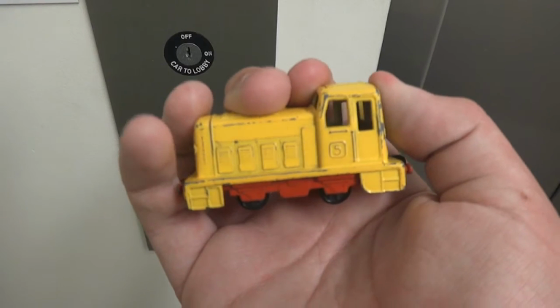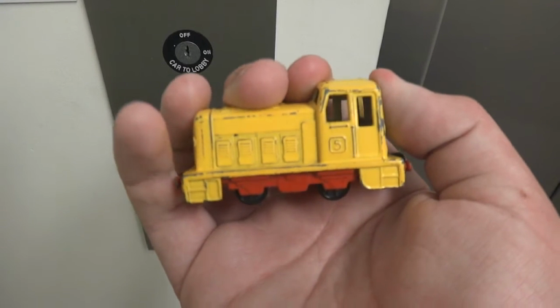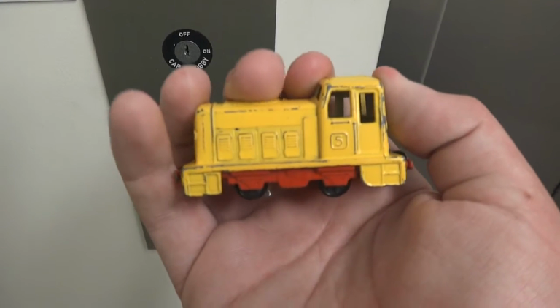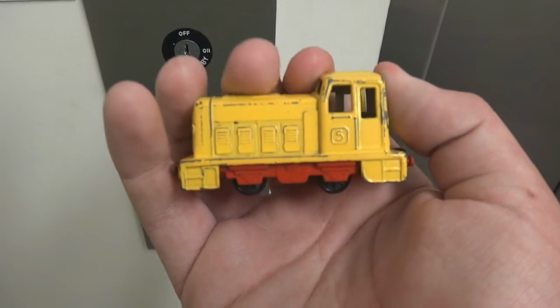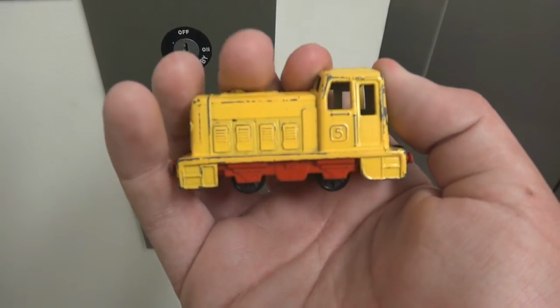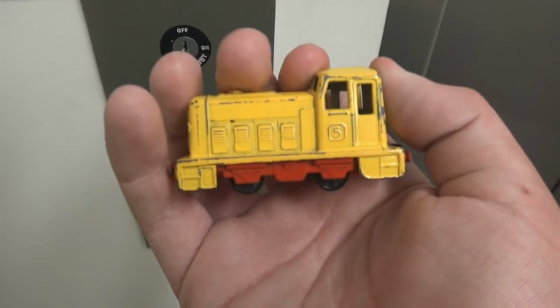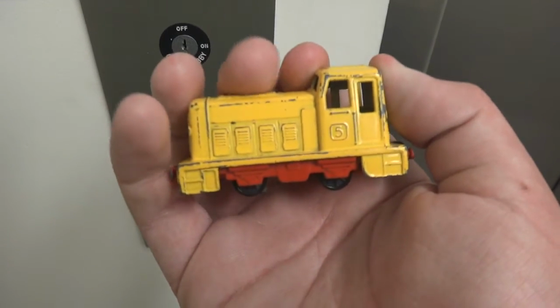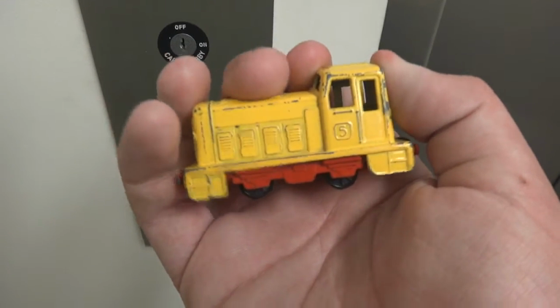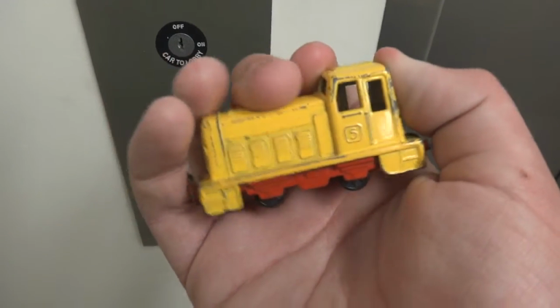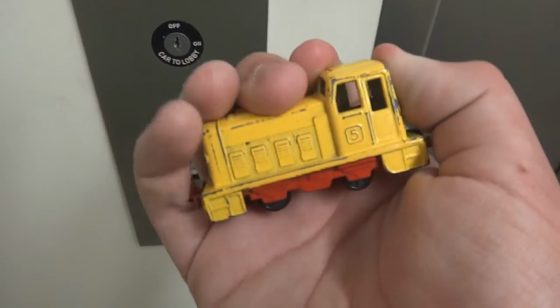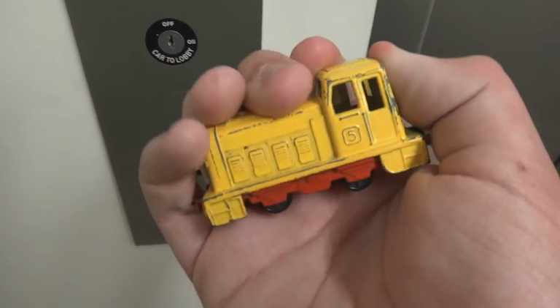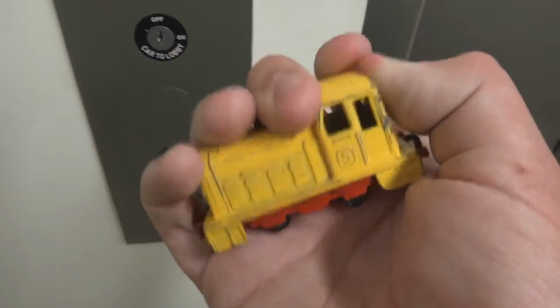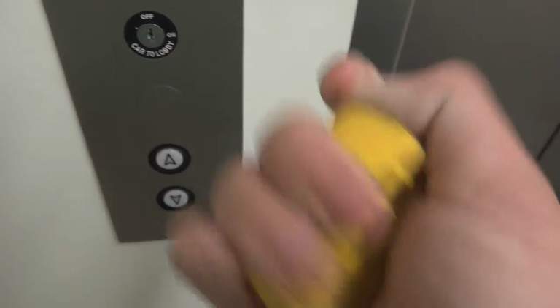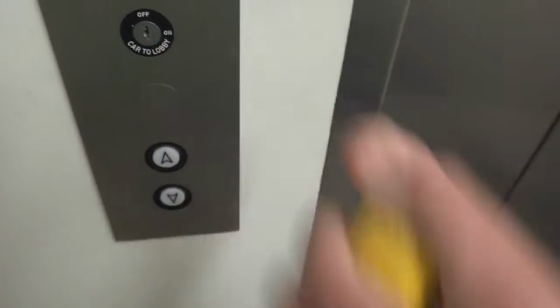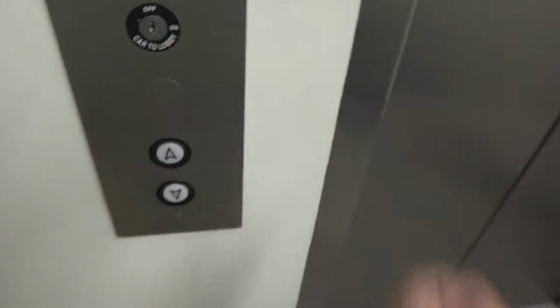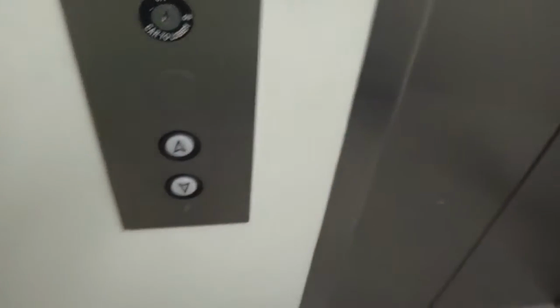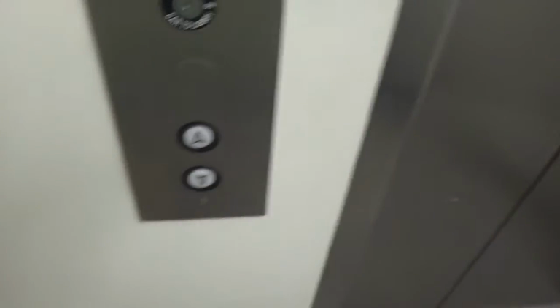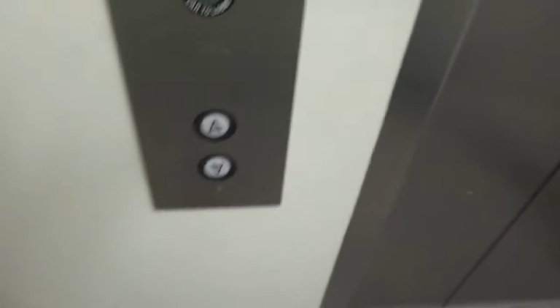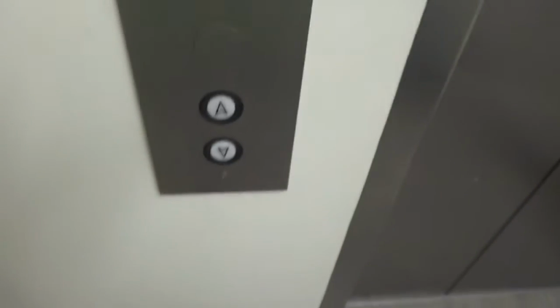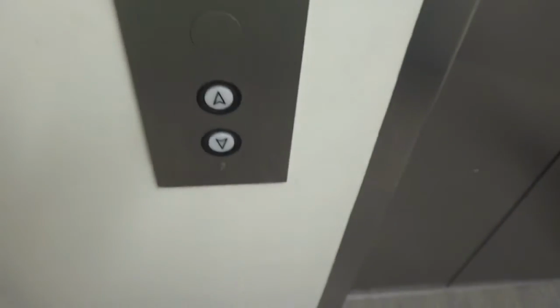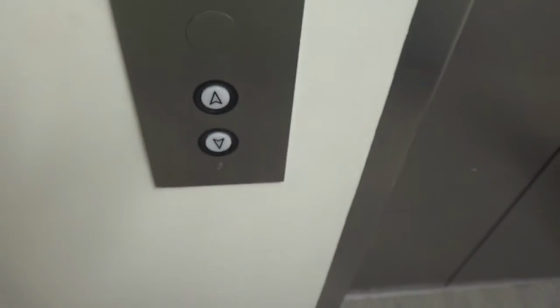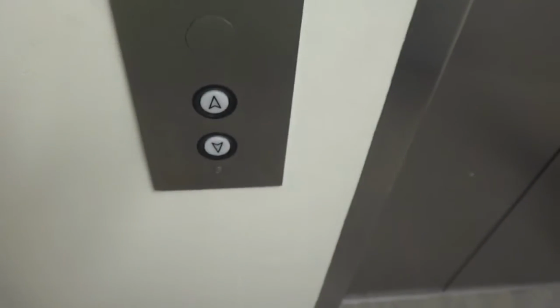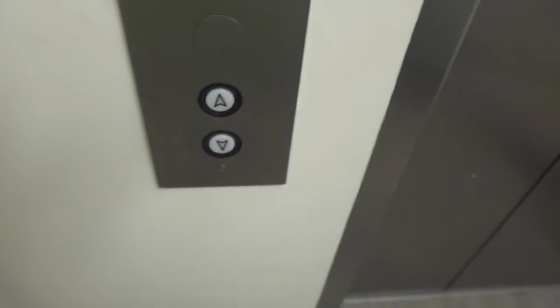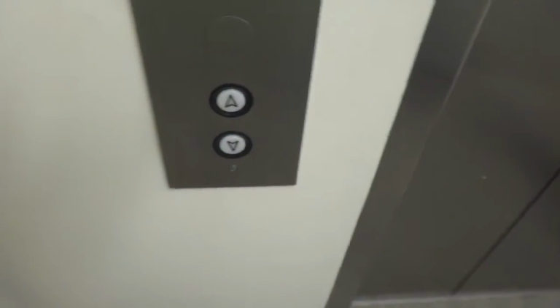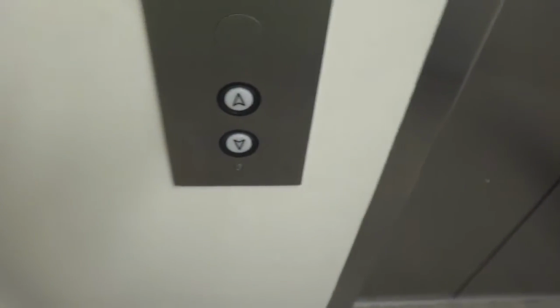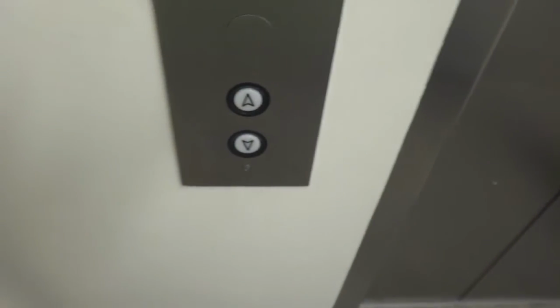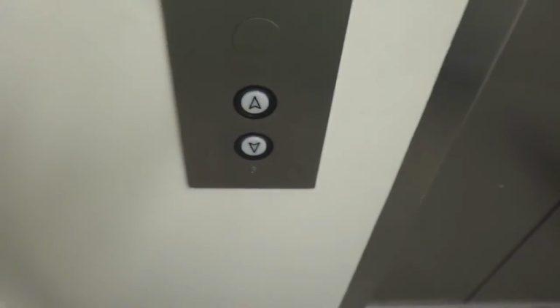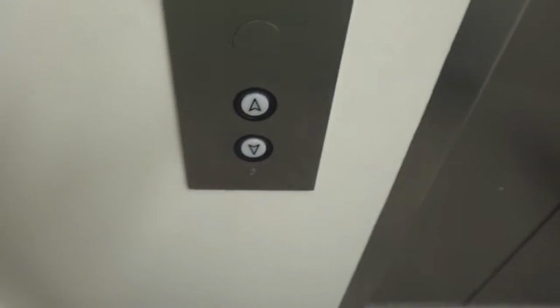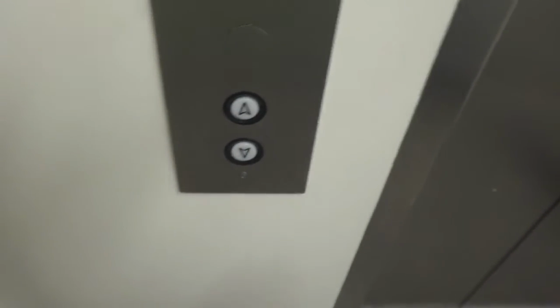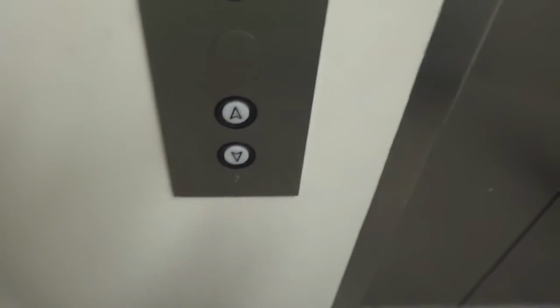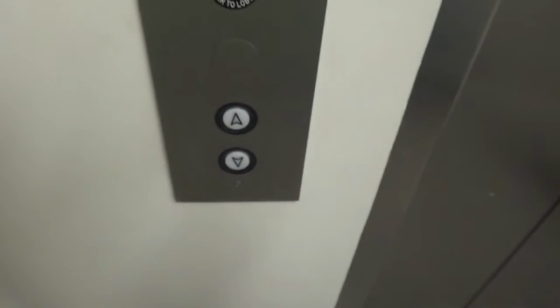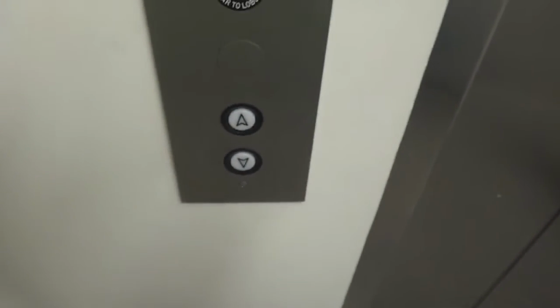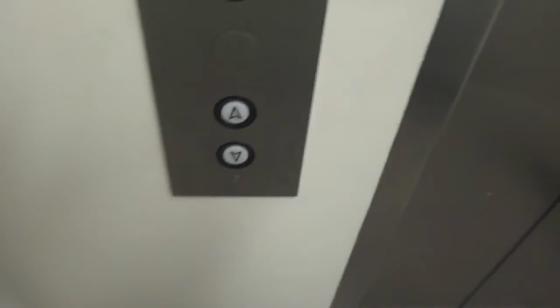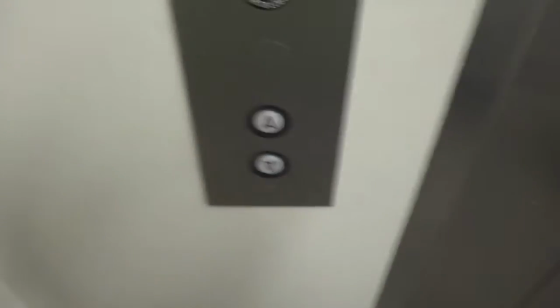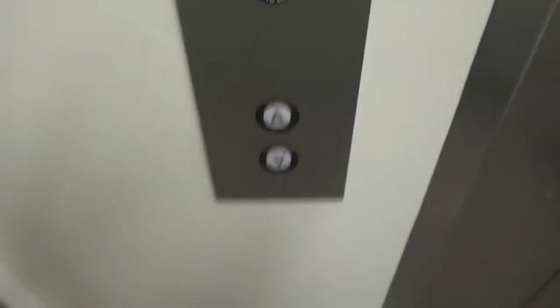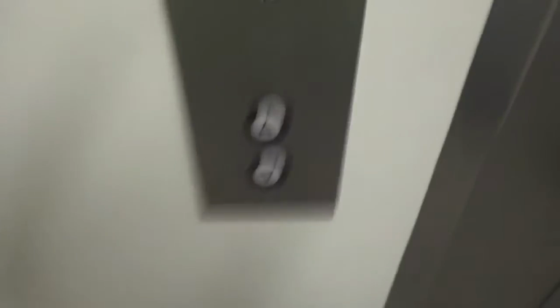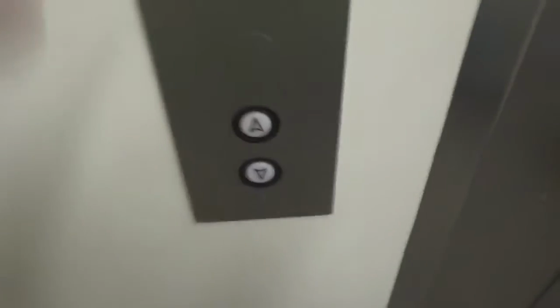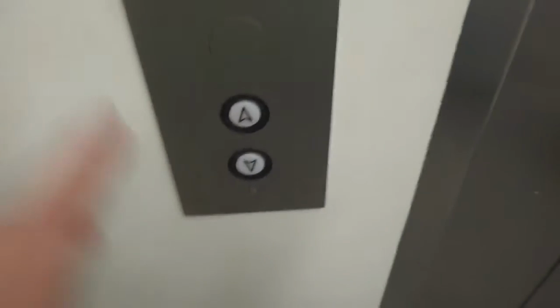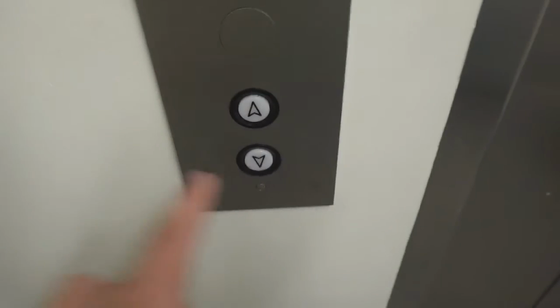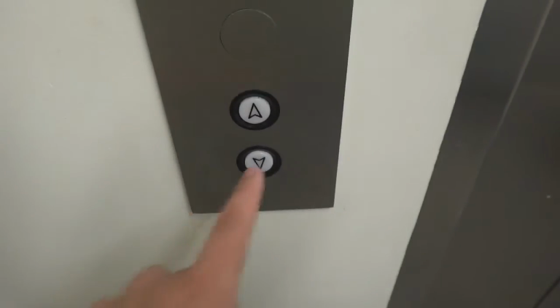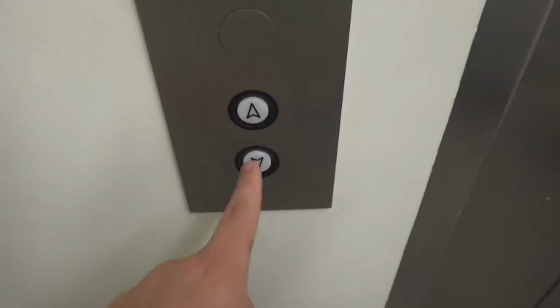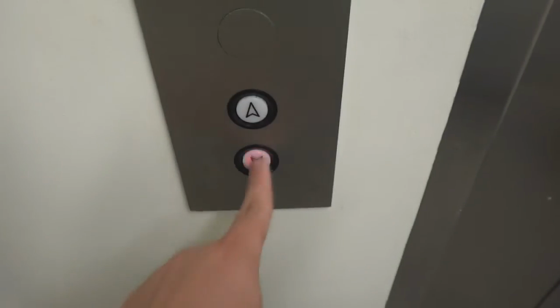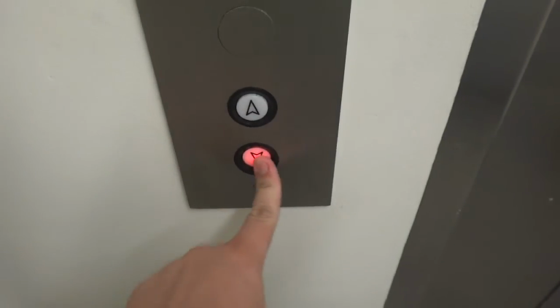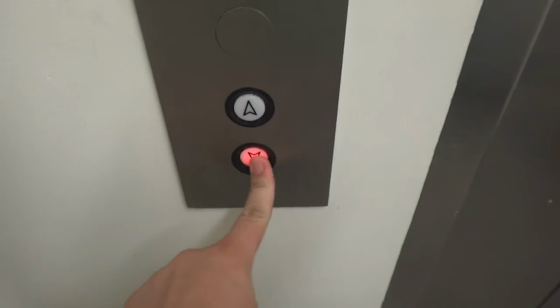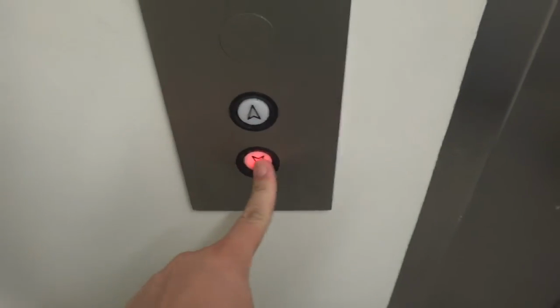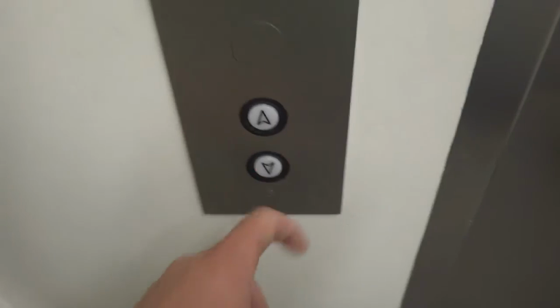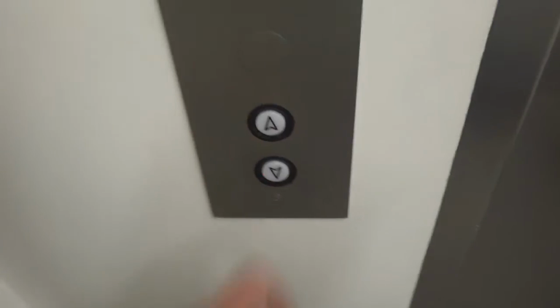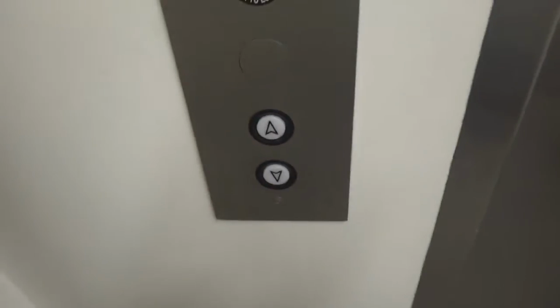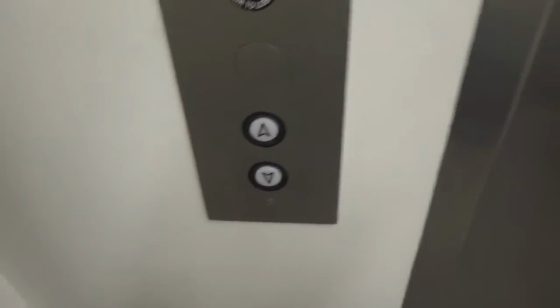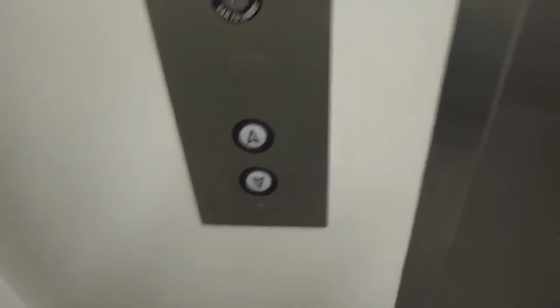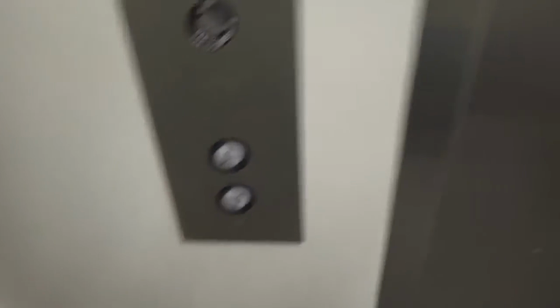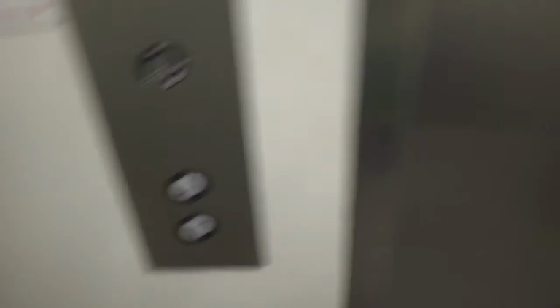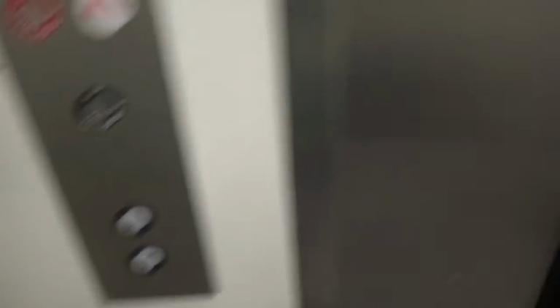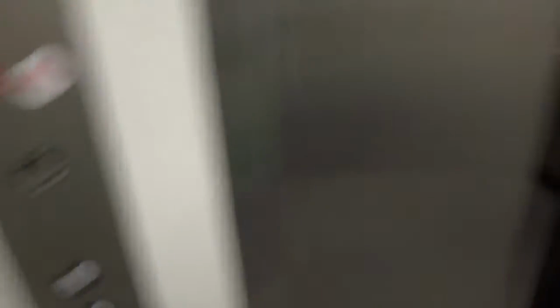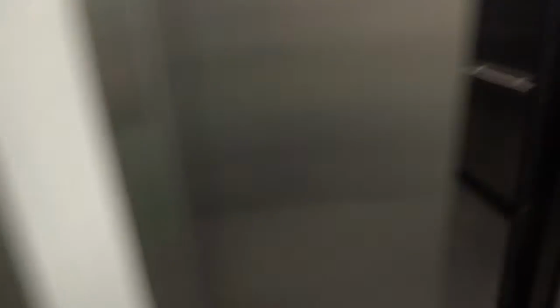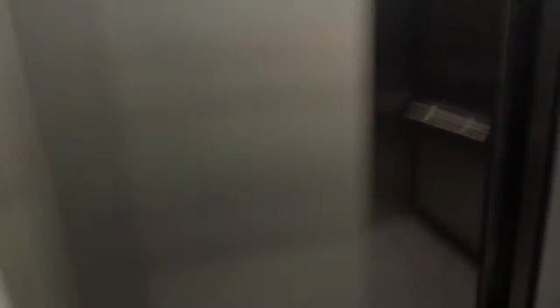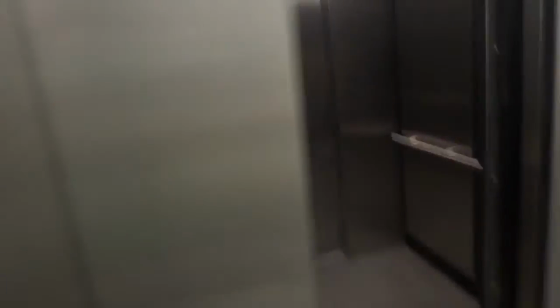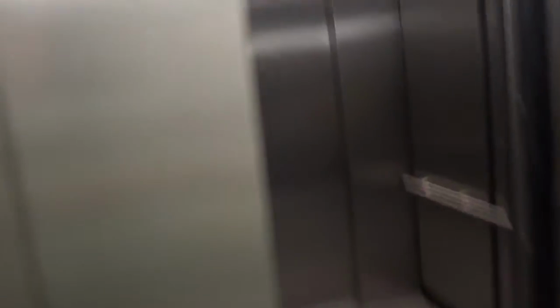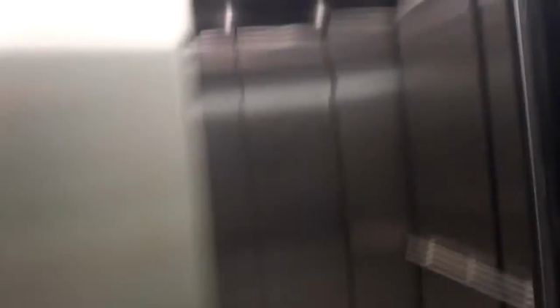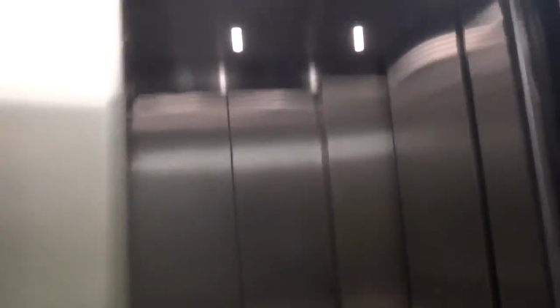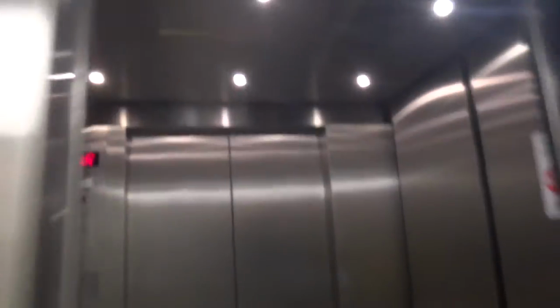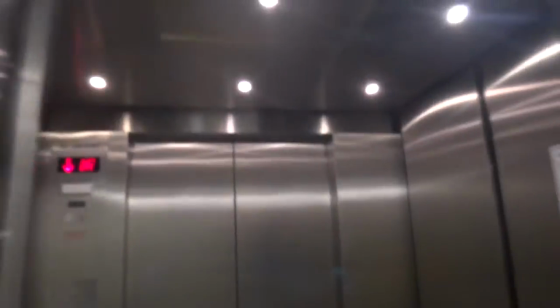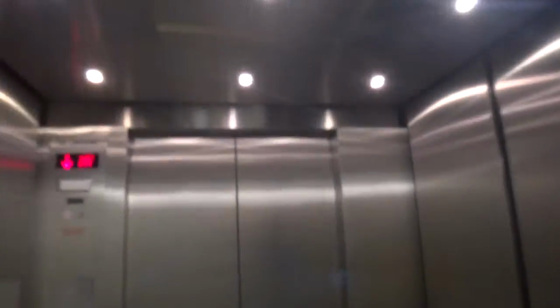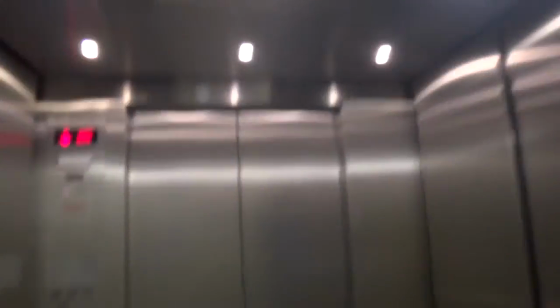Alright, this is the elevator at Monroe Hall, University of Mary Washington in Fredericksburg, Virginia.